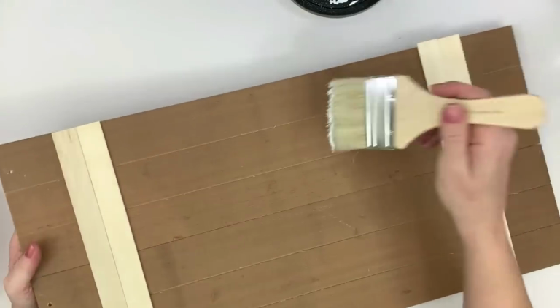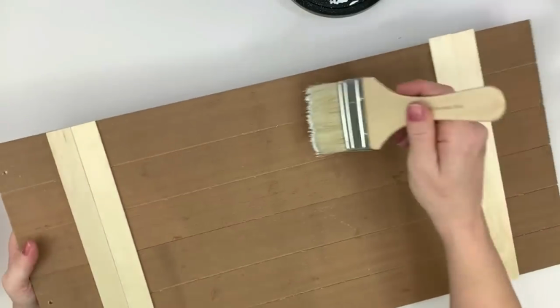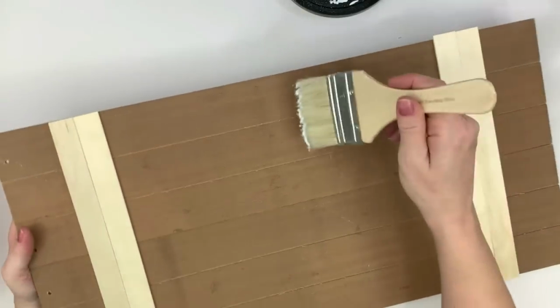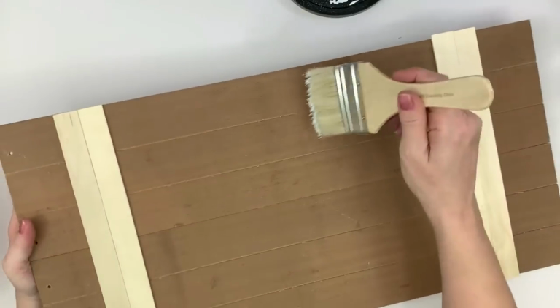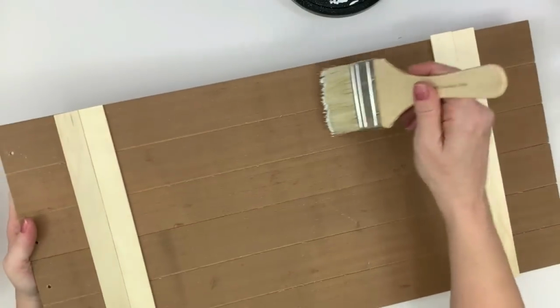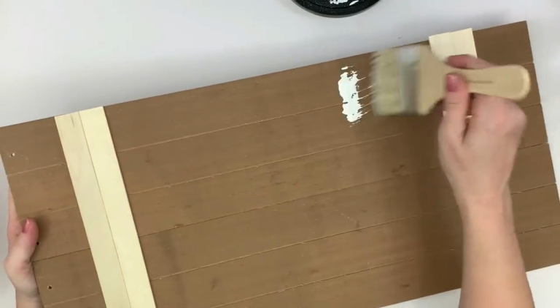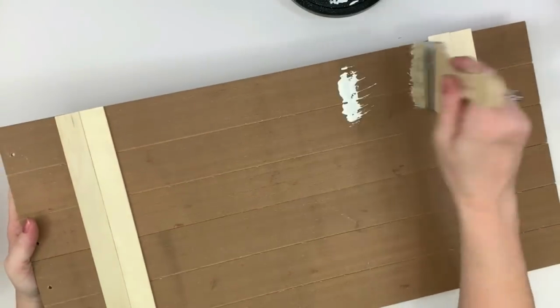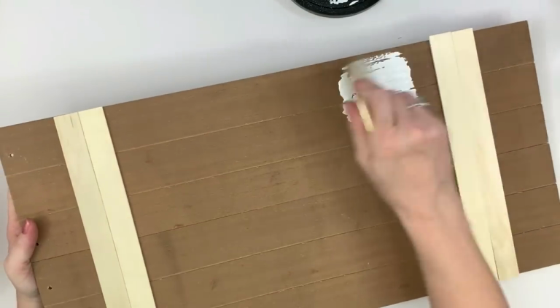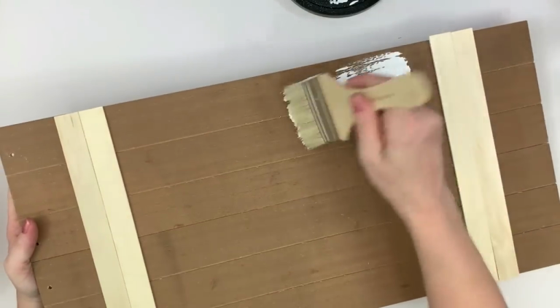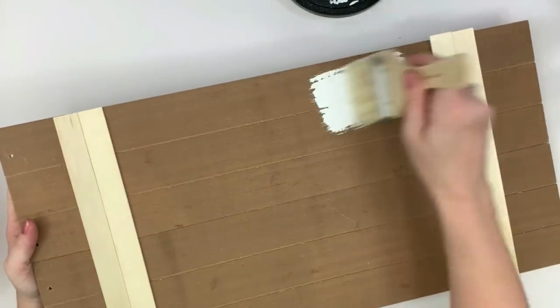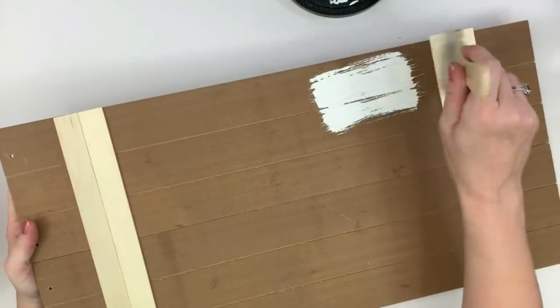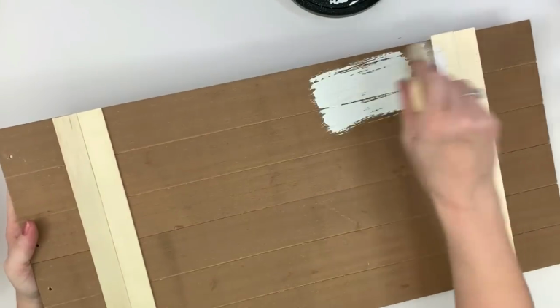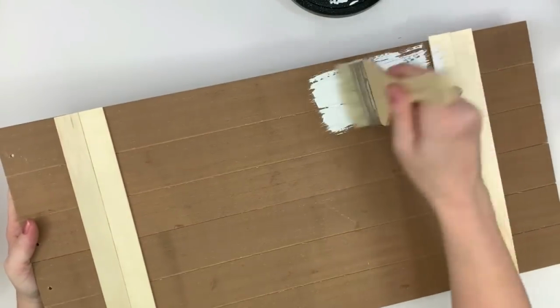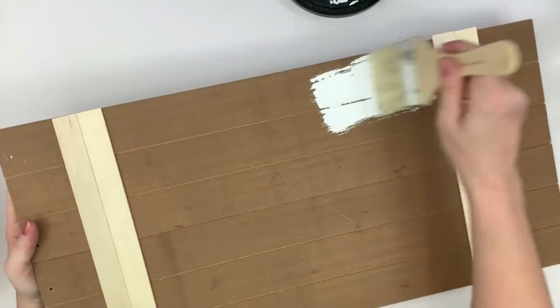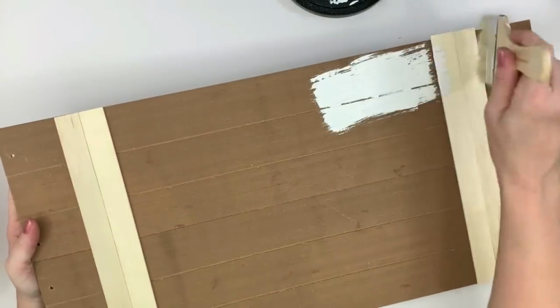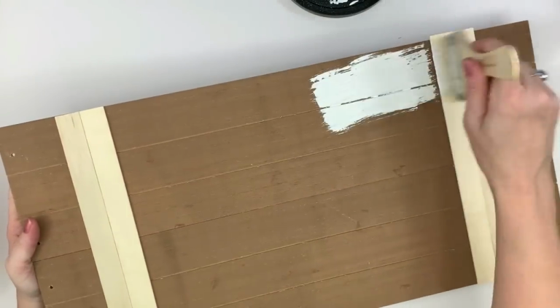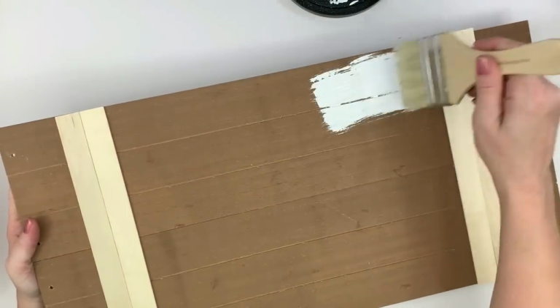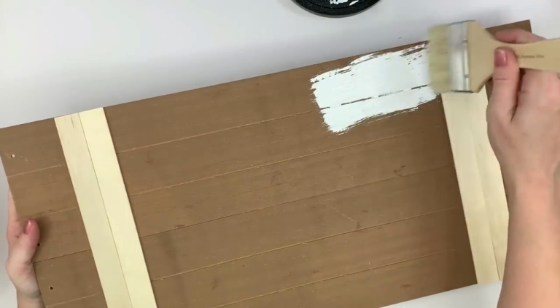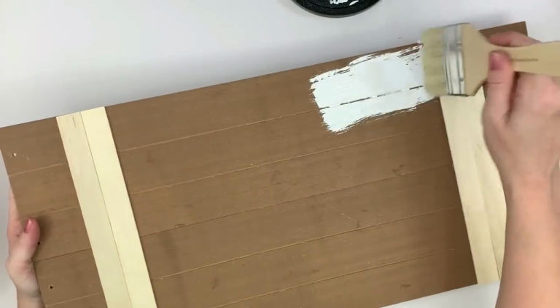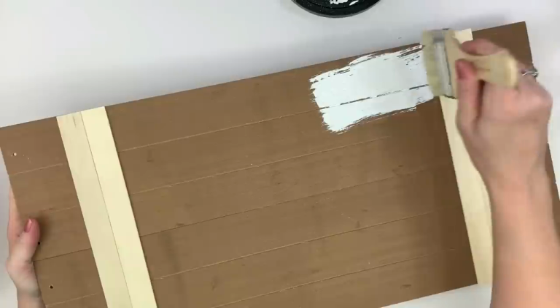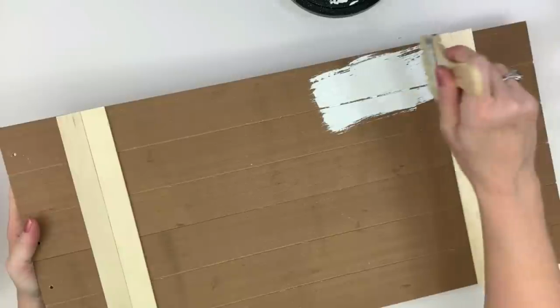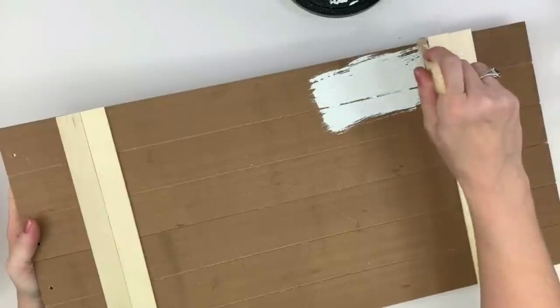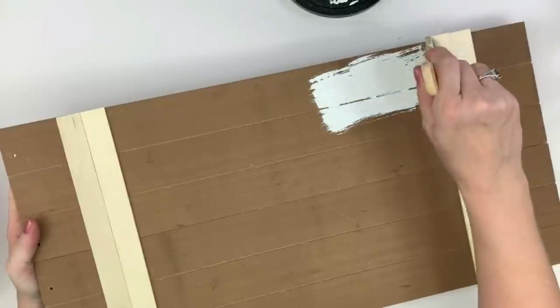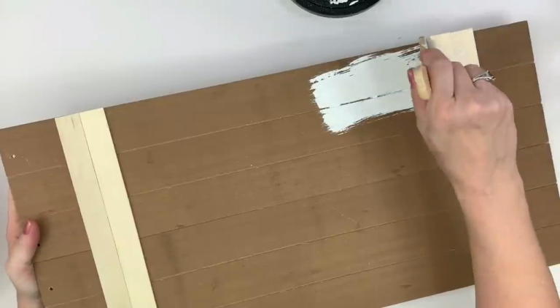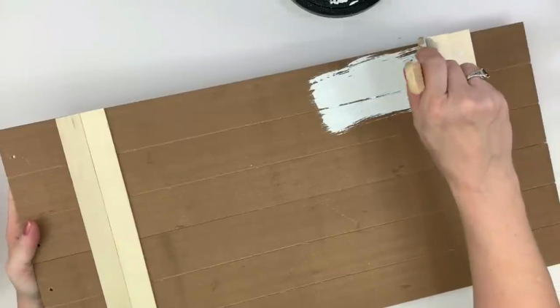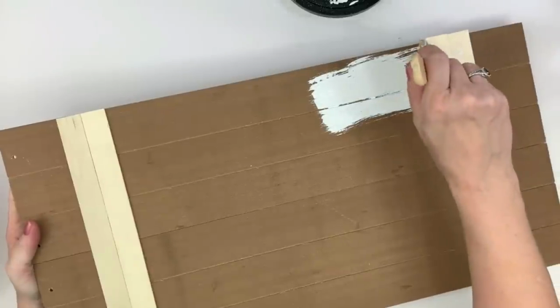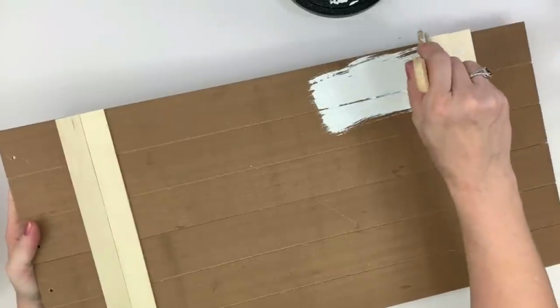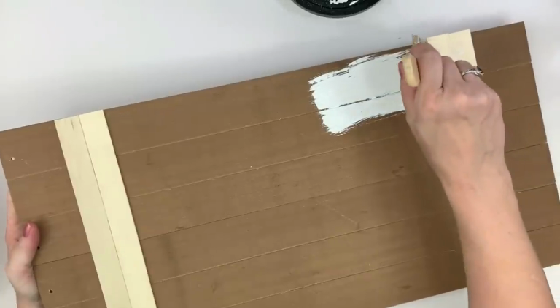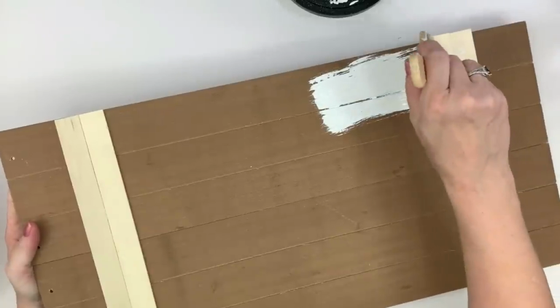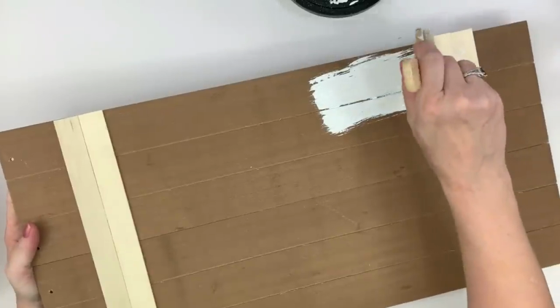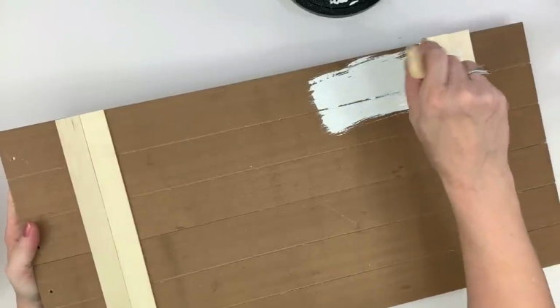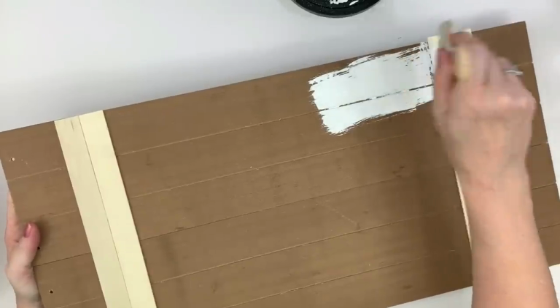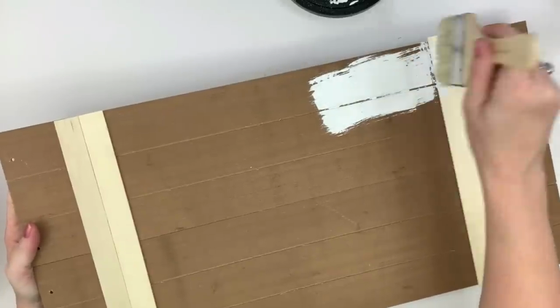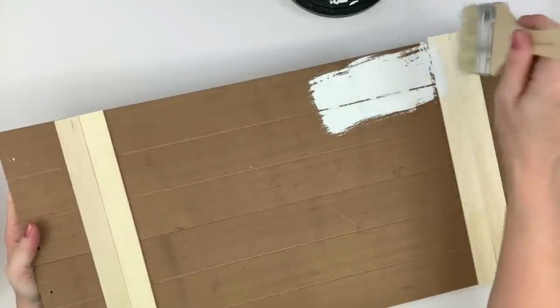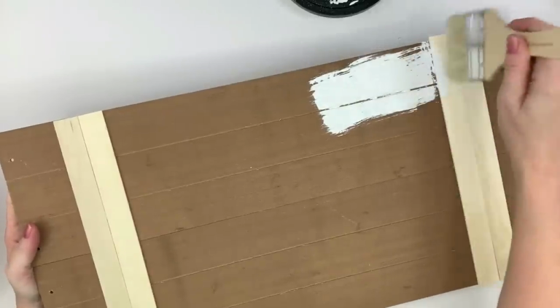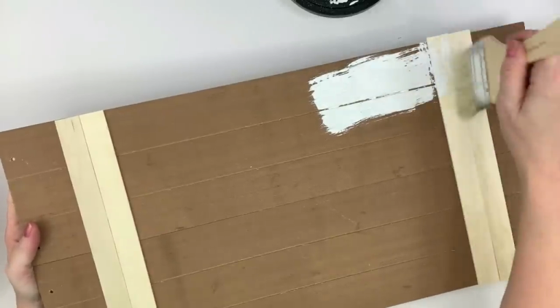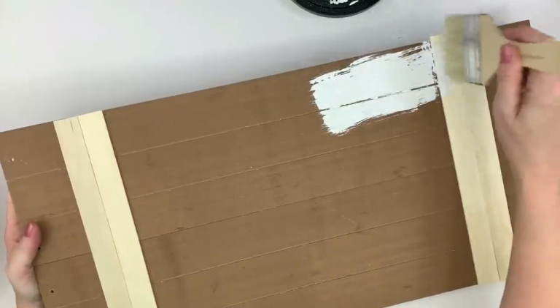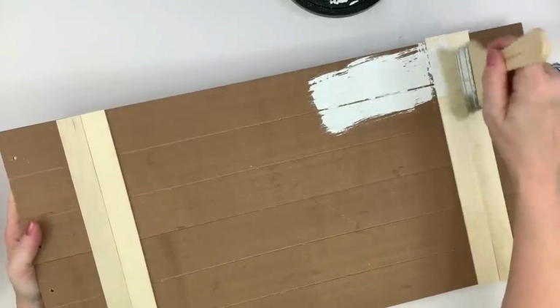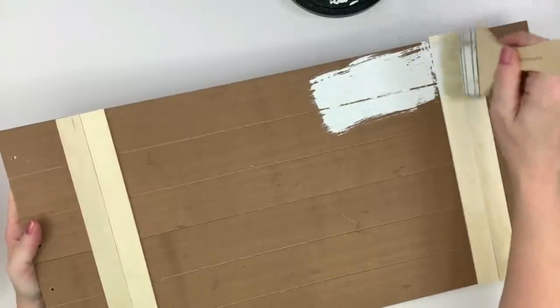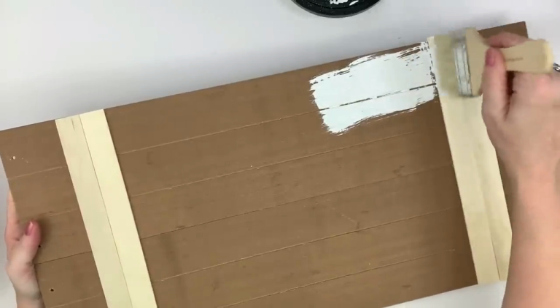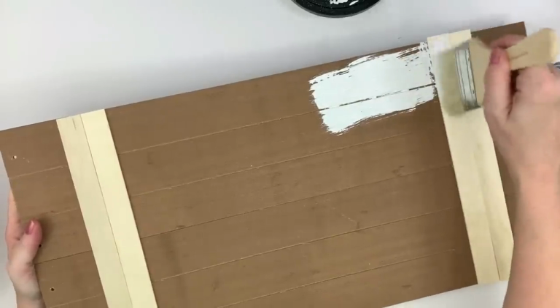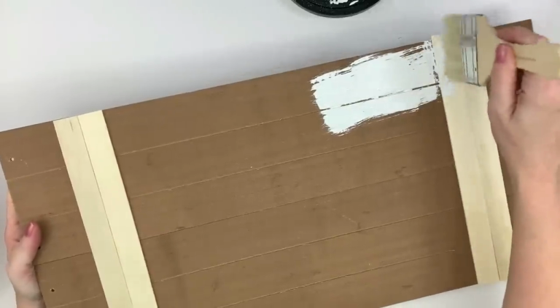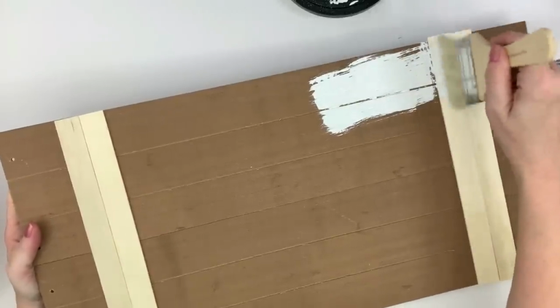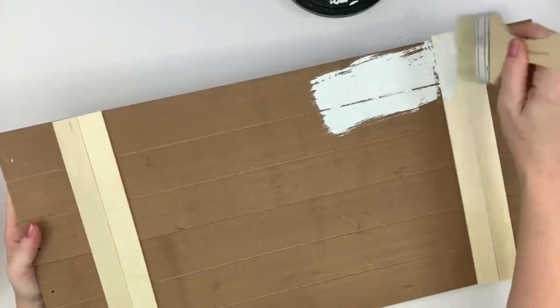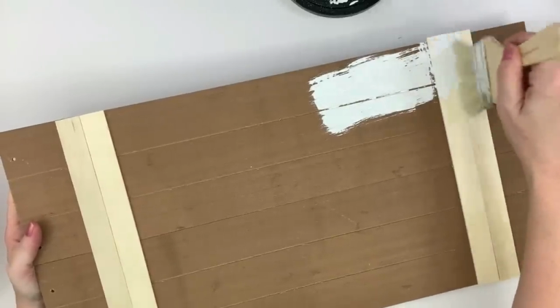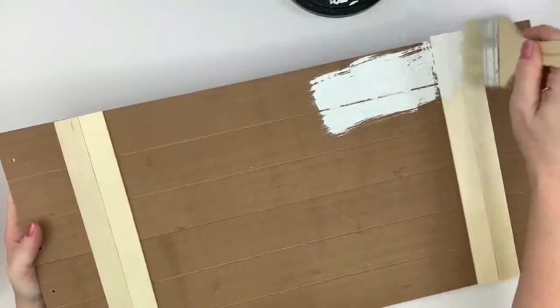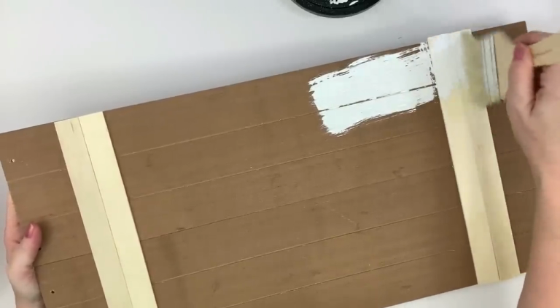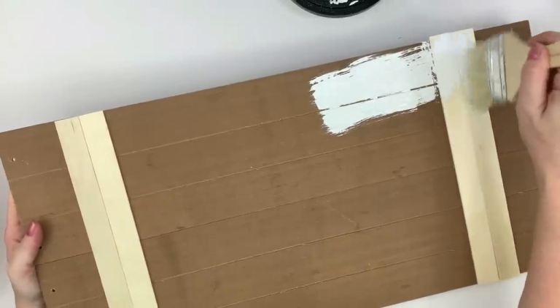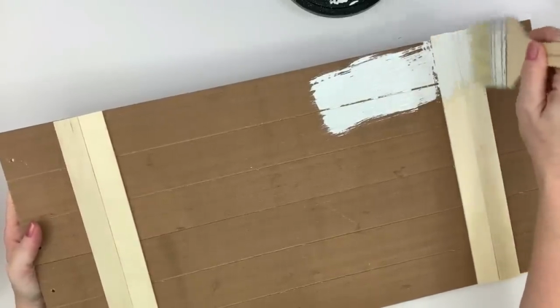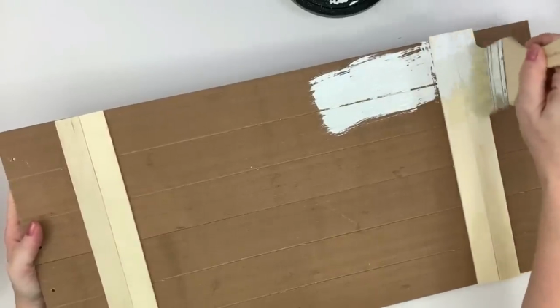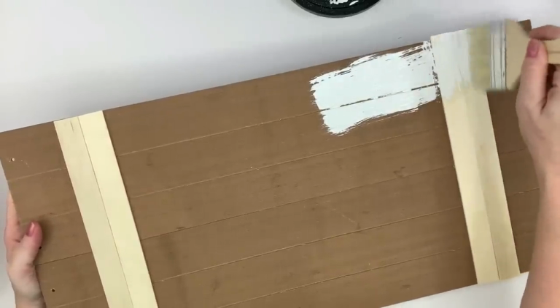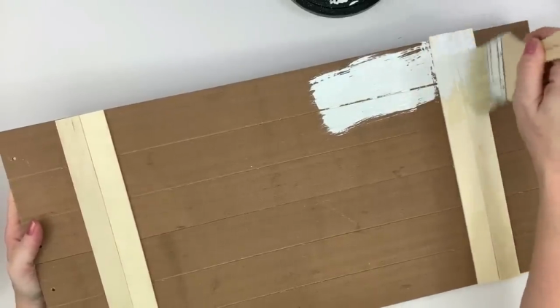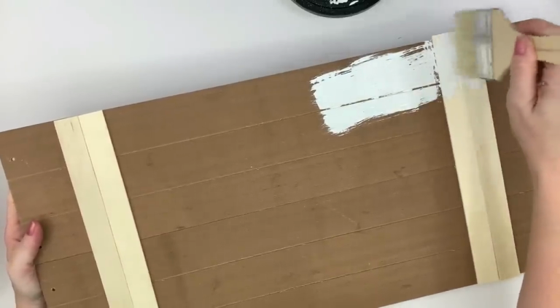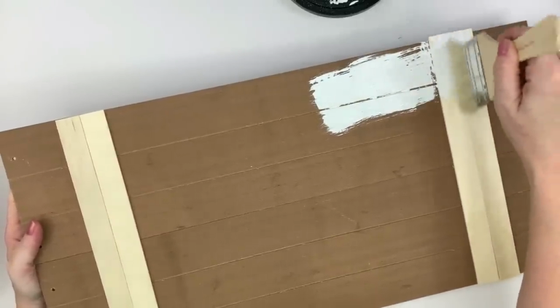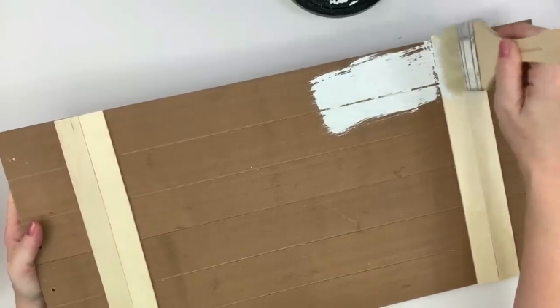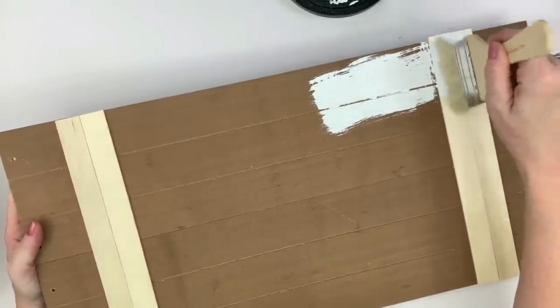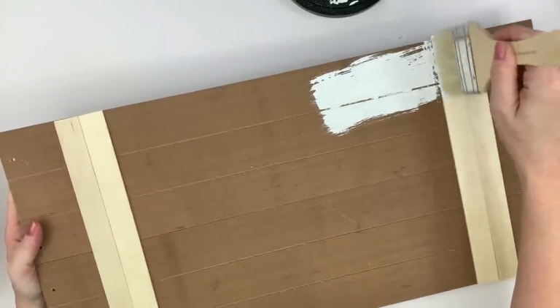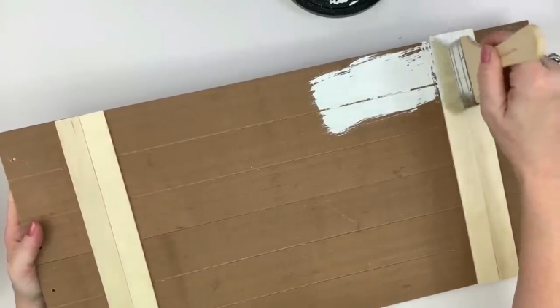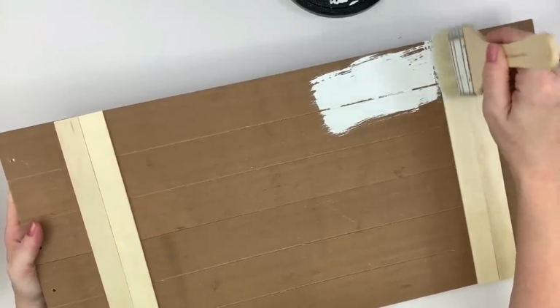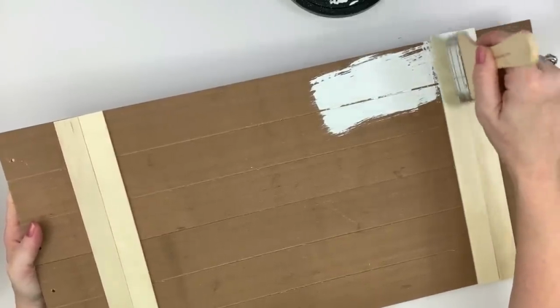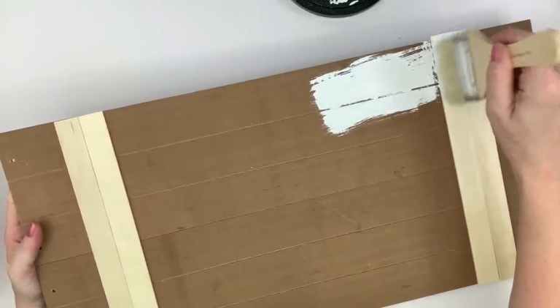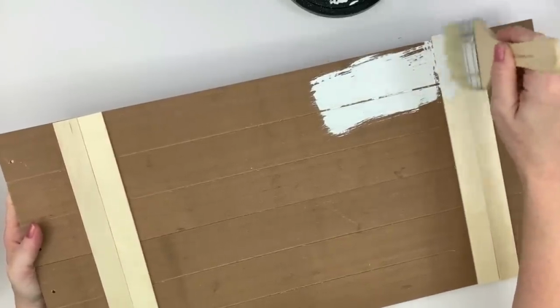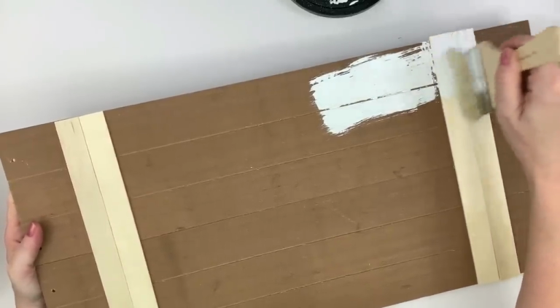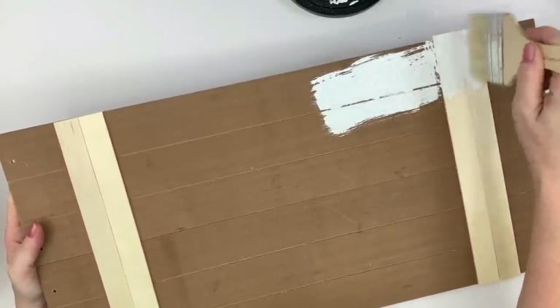Next I'm going to take white acrylic paint — just Apple Barrel white — and give this one coat.